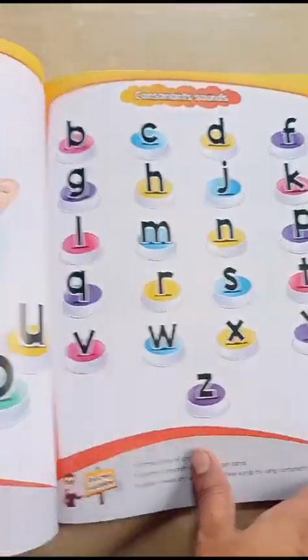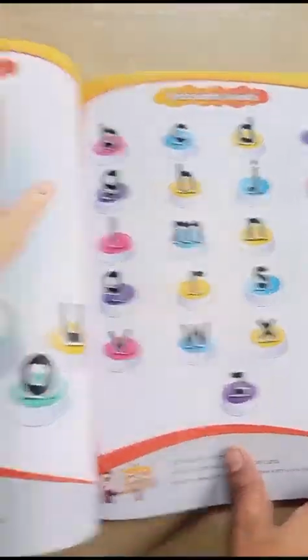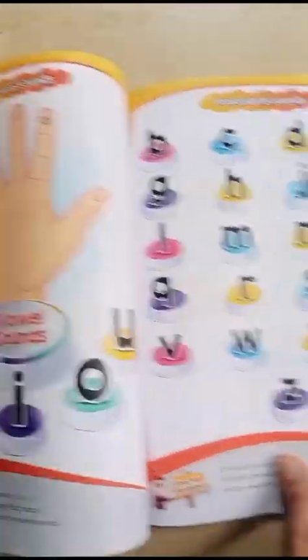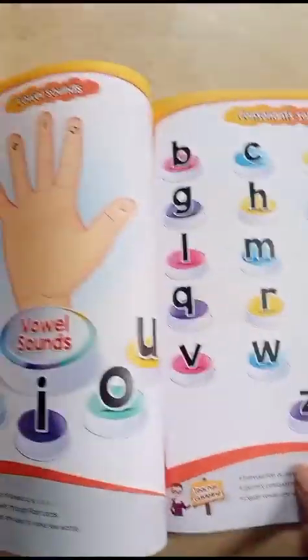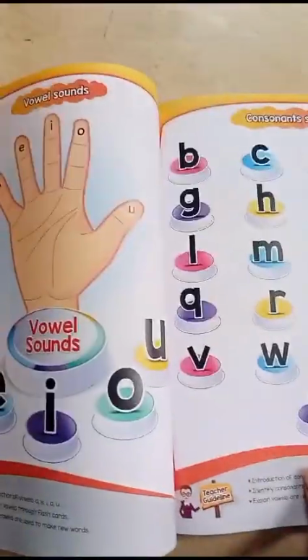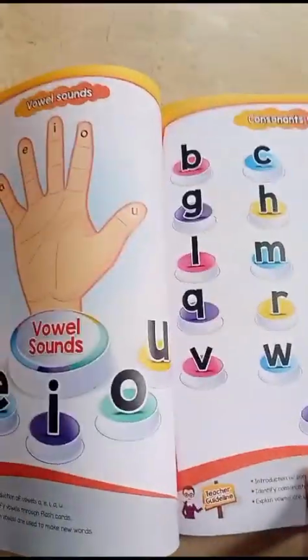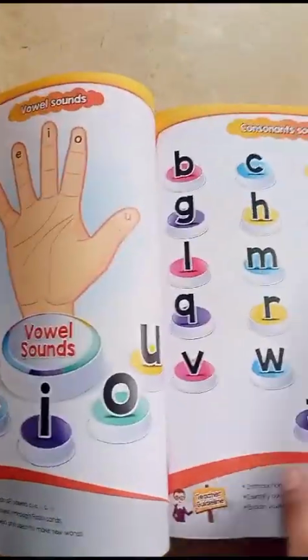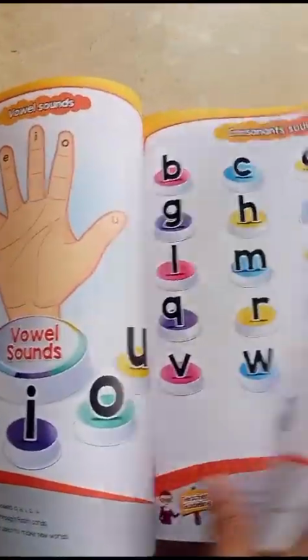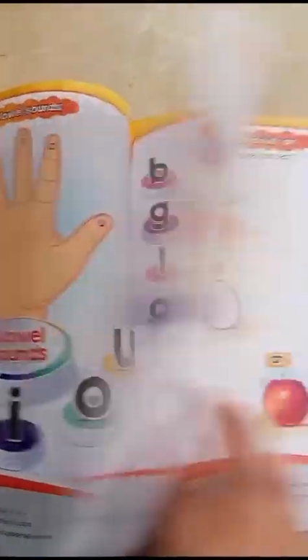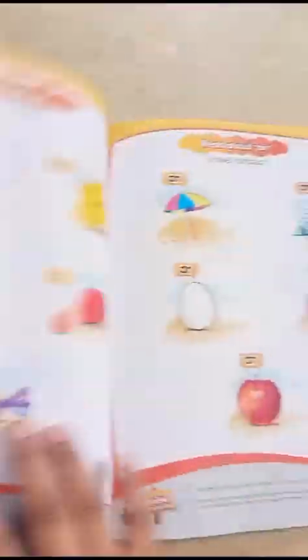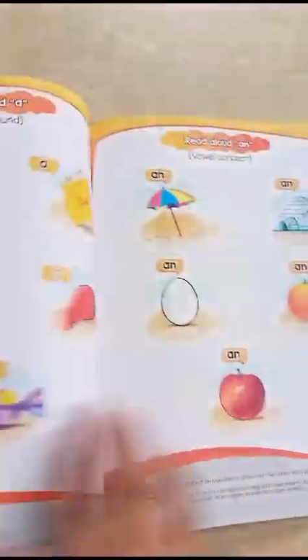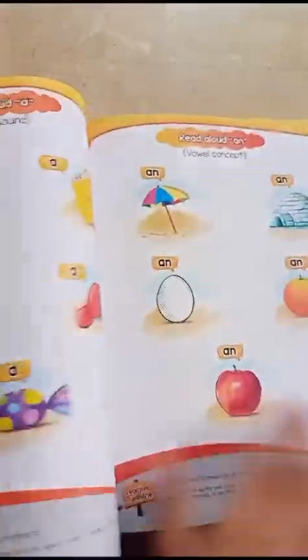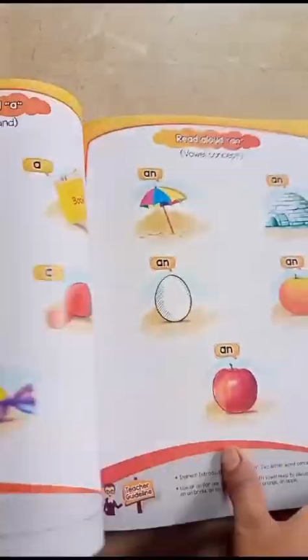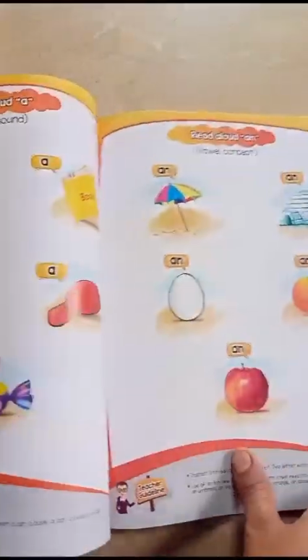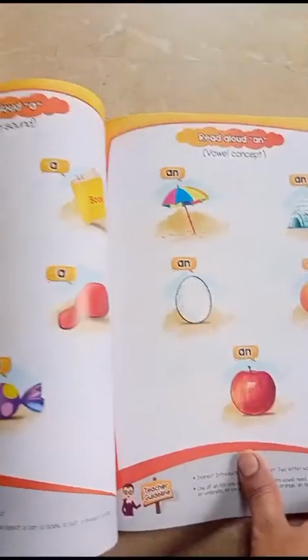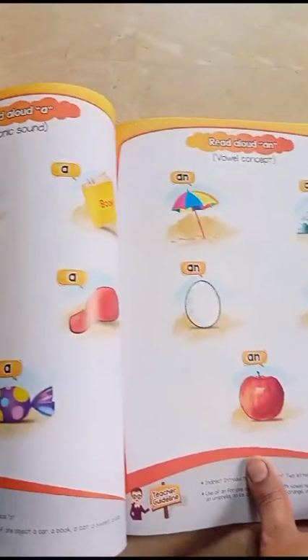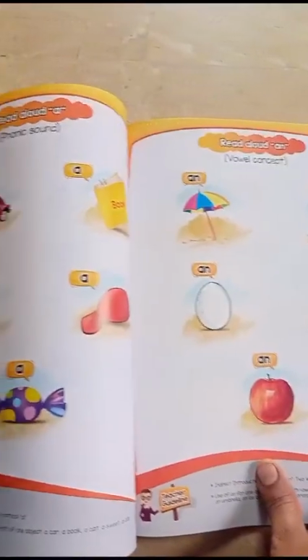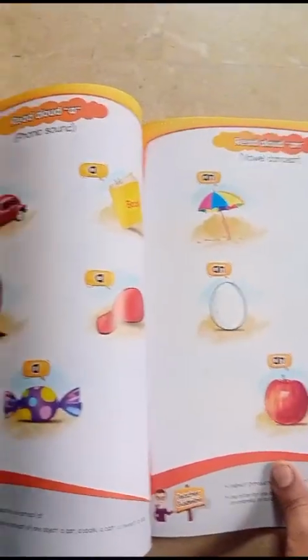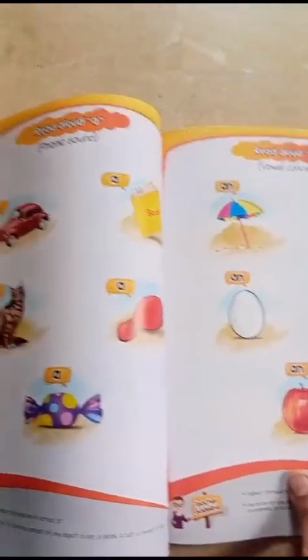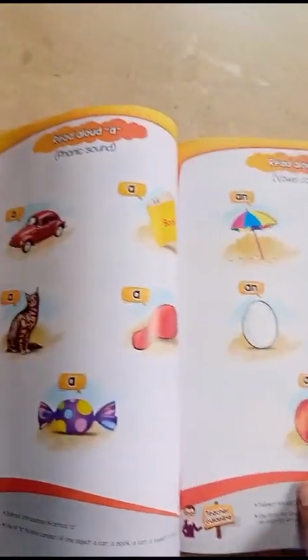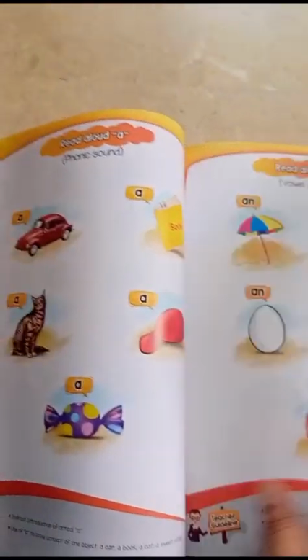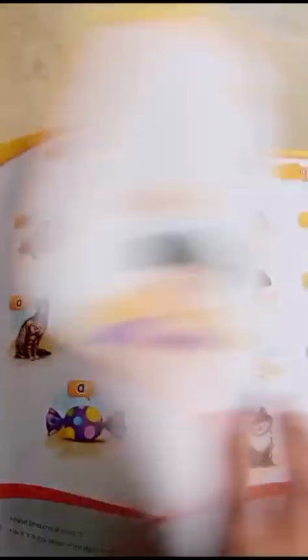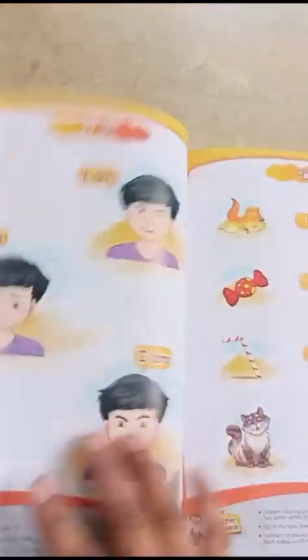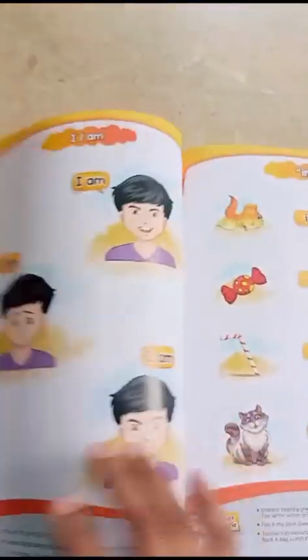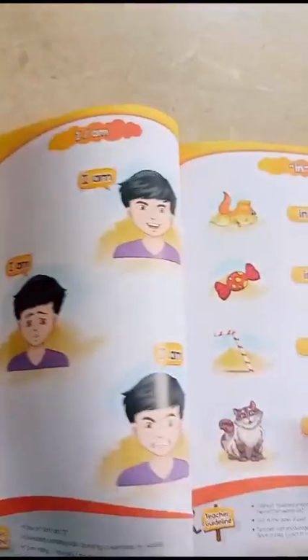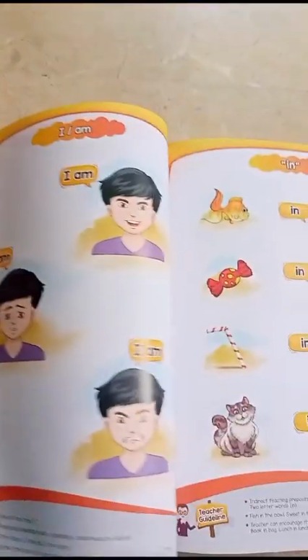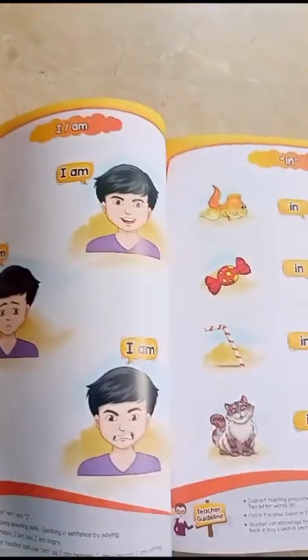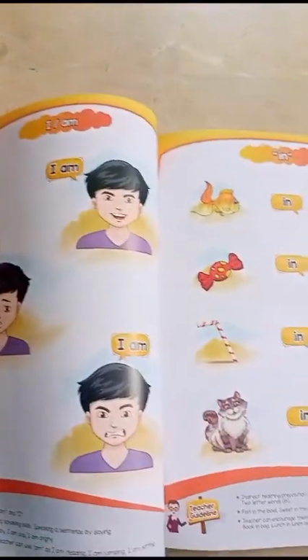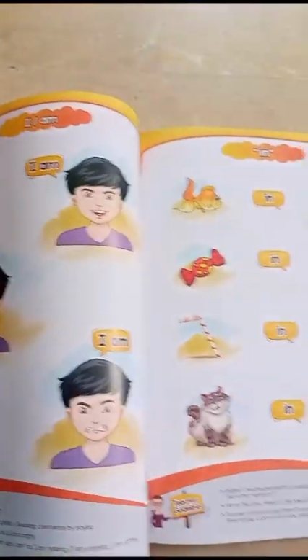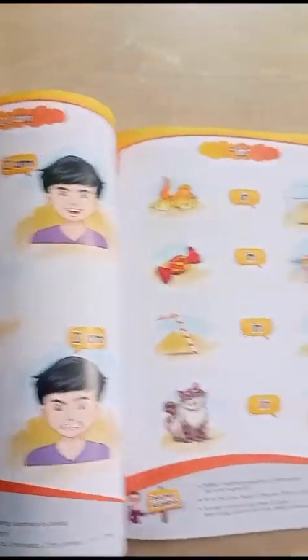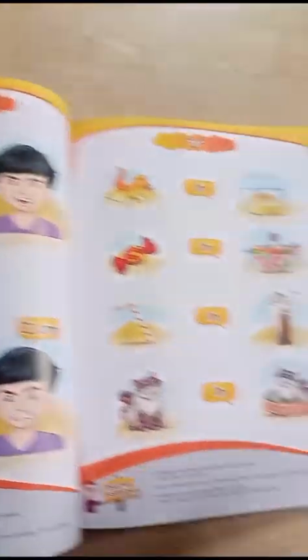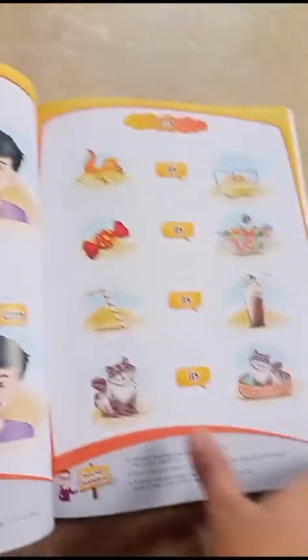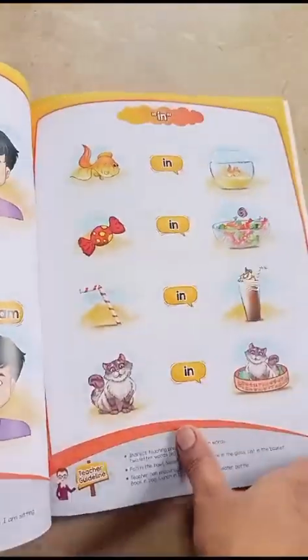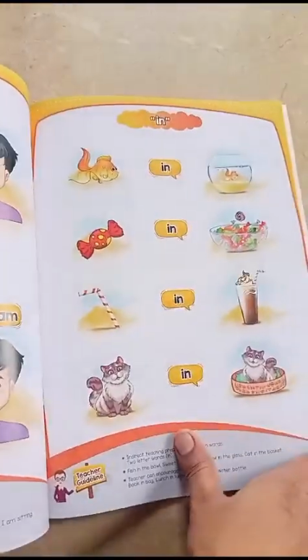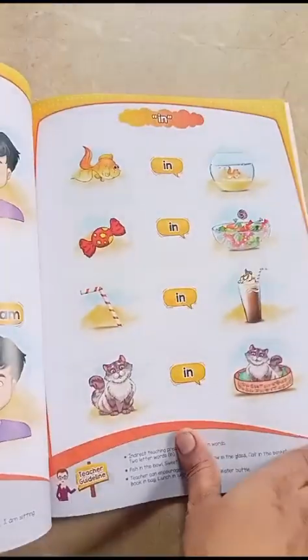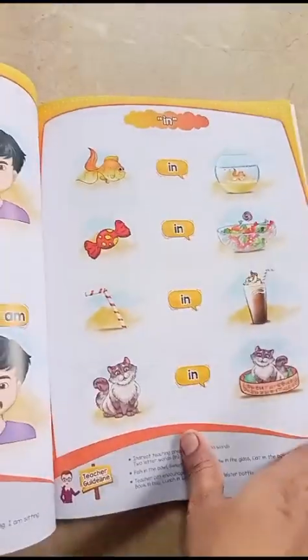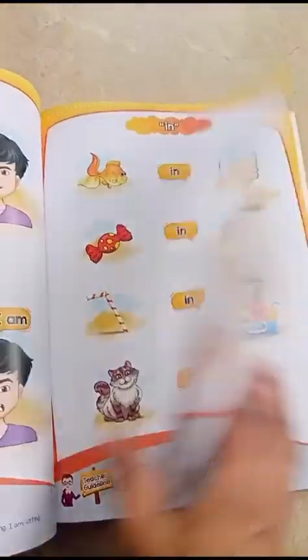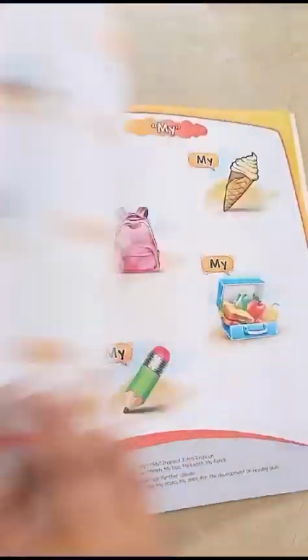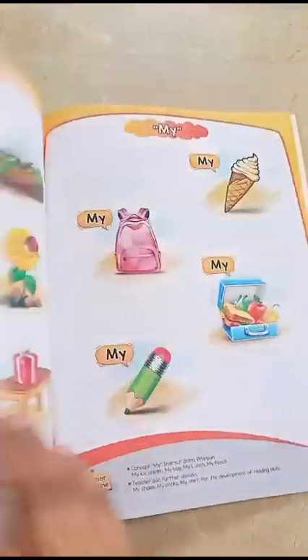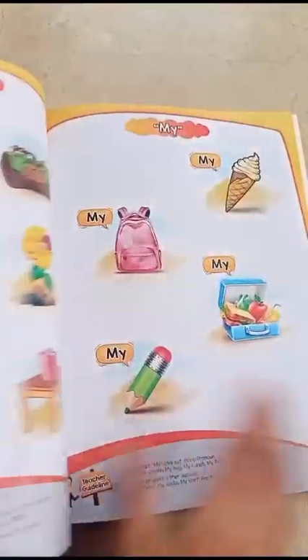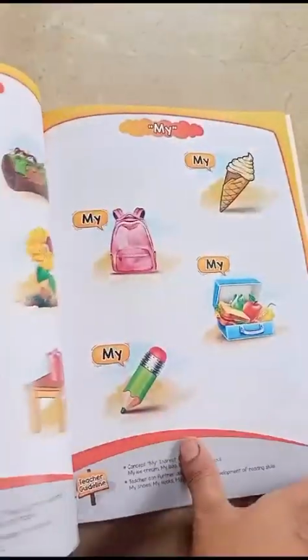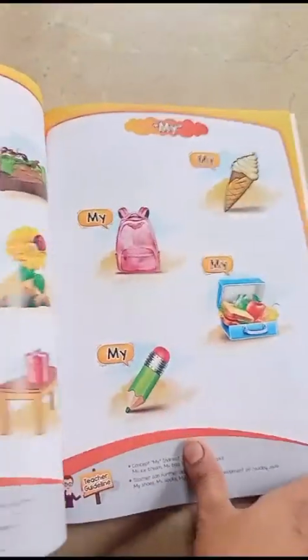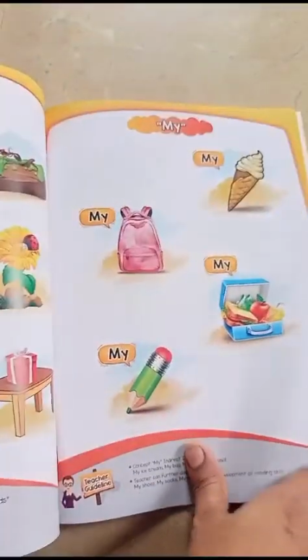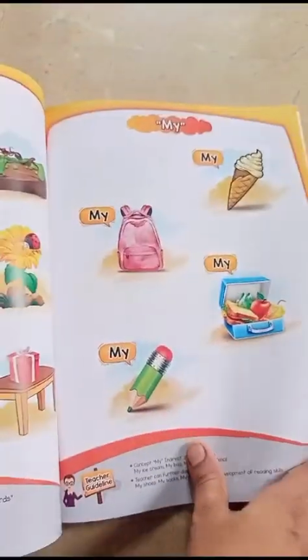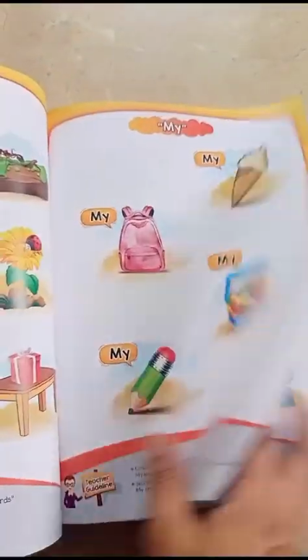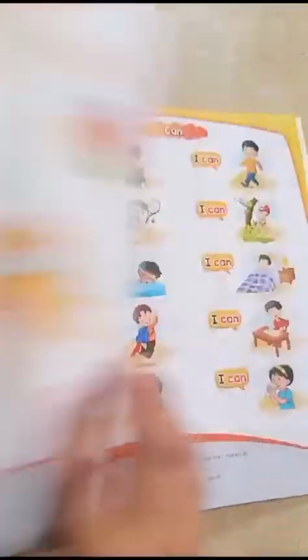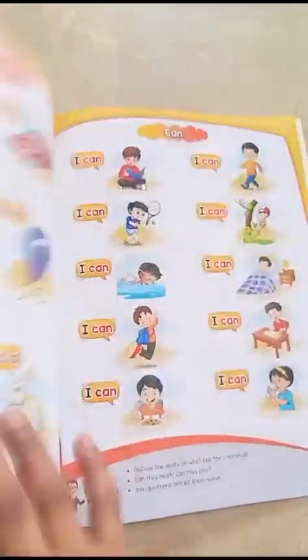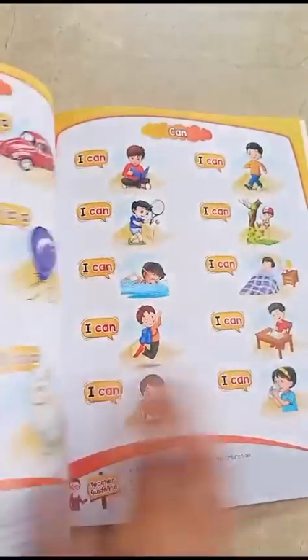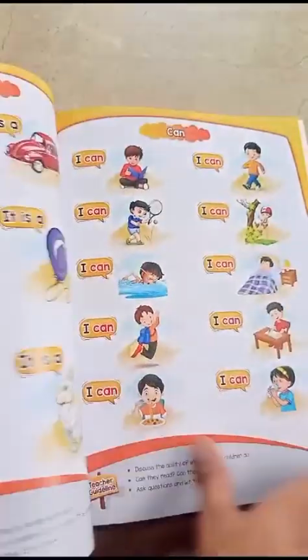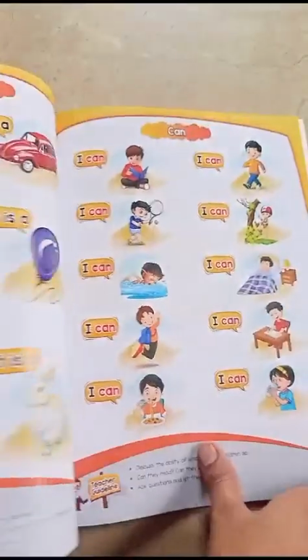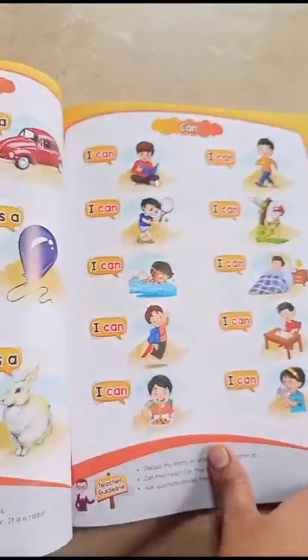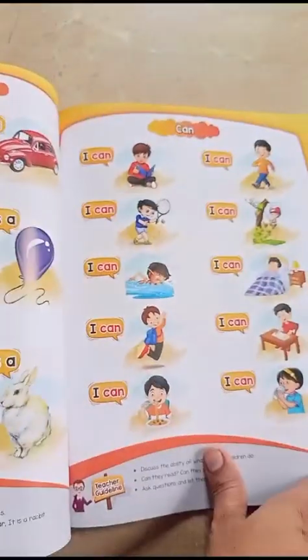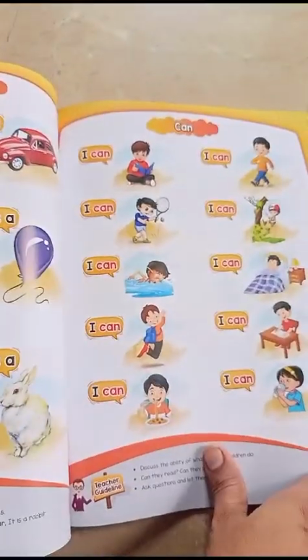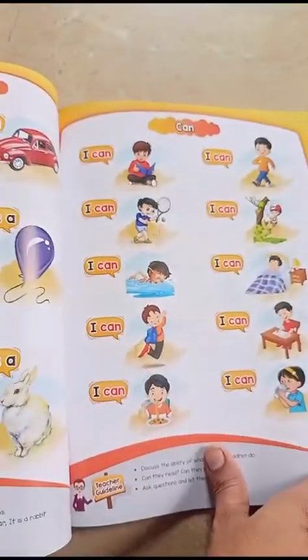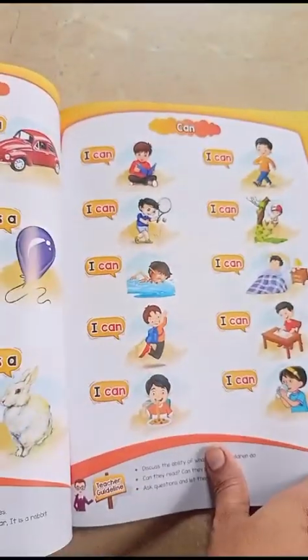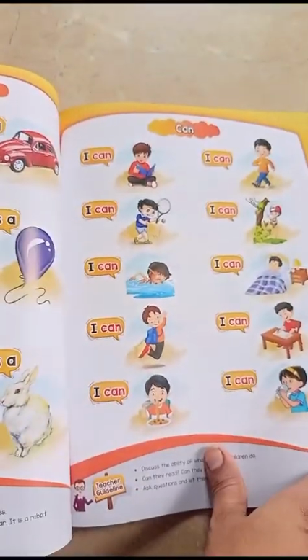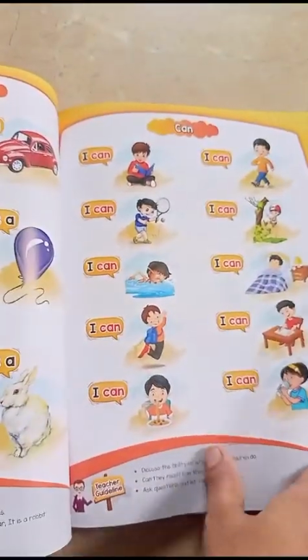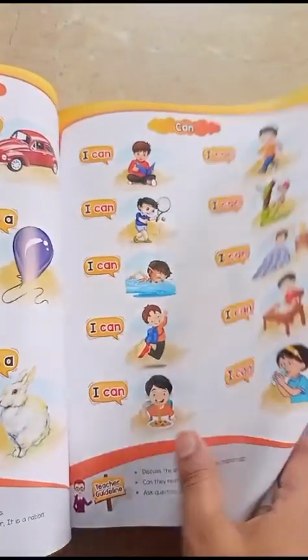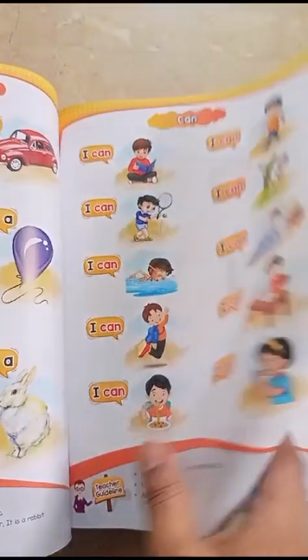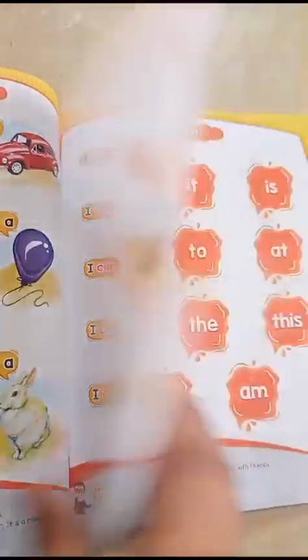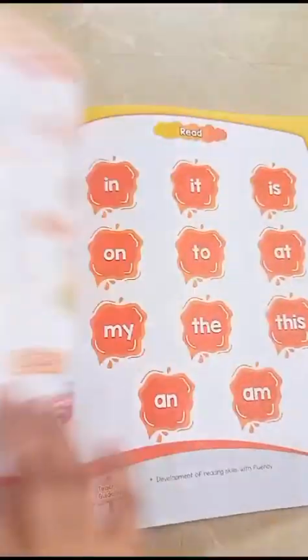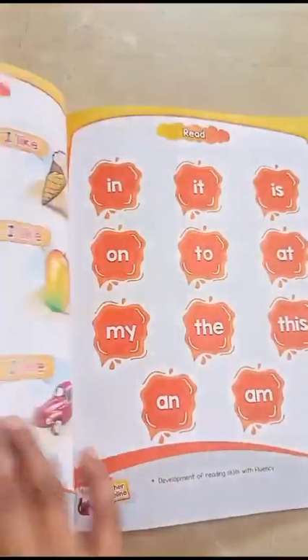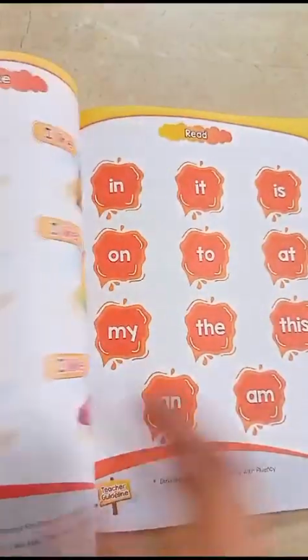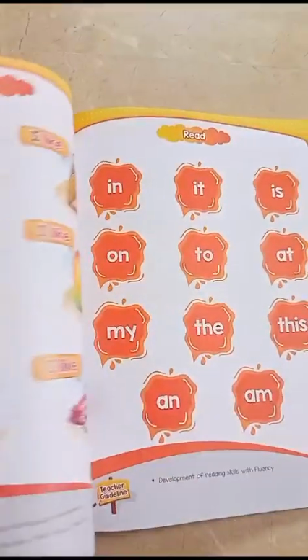We will cover vowels, consonants, two-letter words, and one-letter words — and how to read them. We will teach them these things which will help children further in reading.